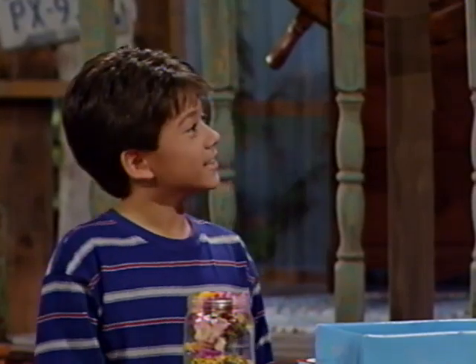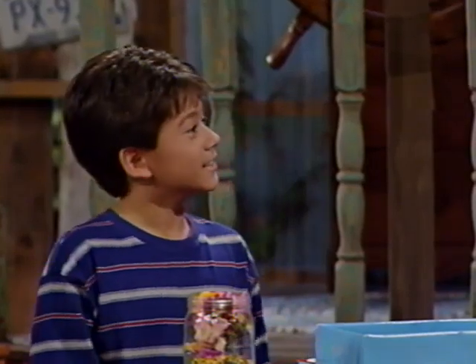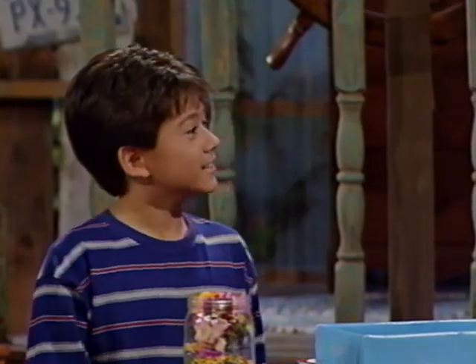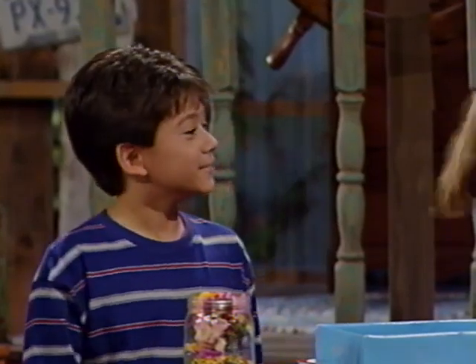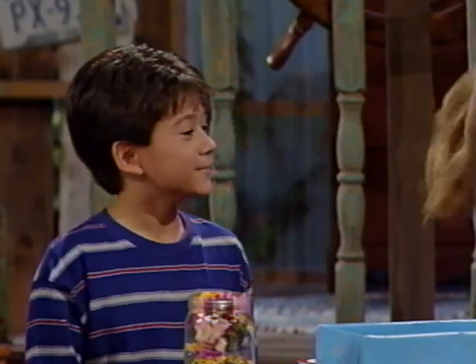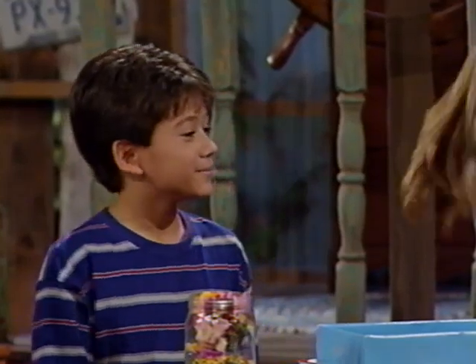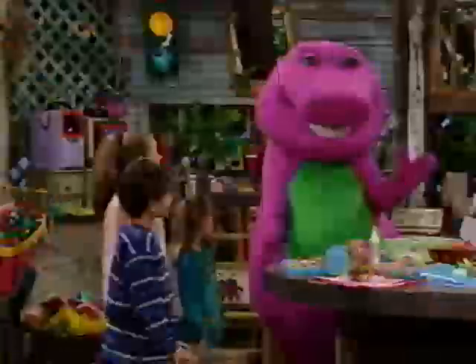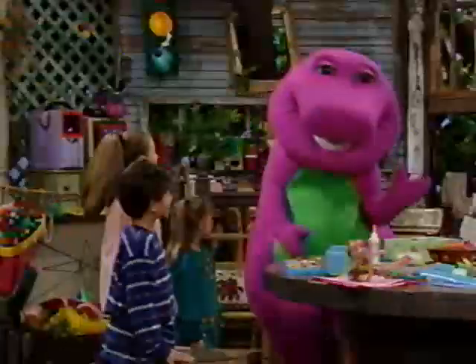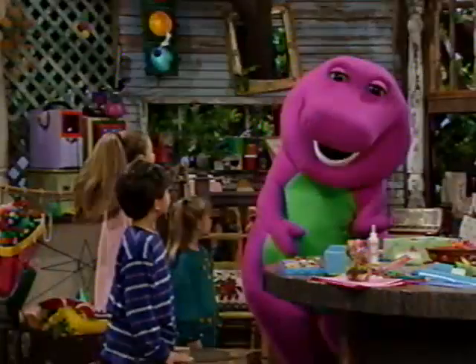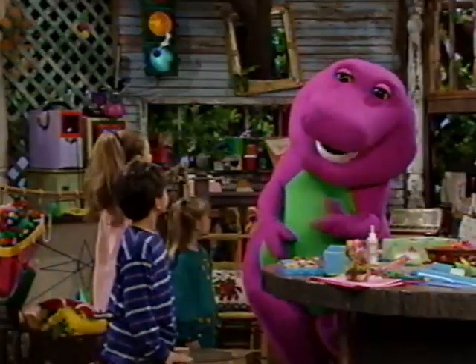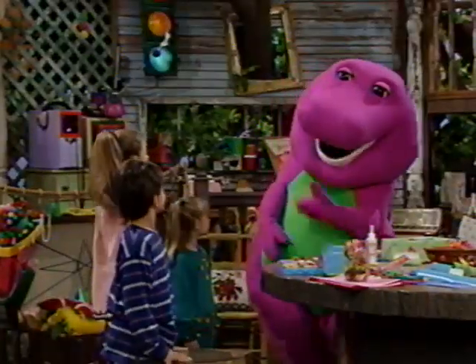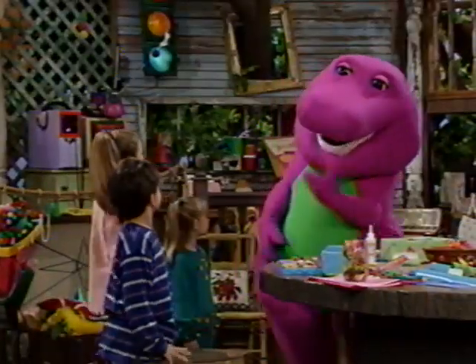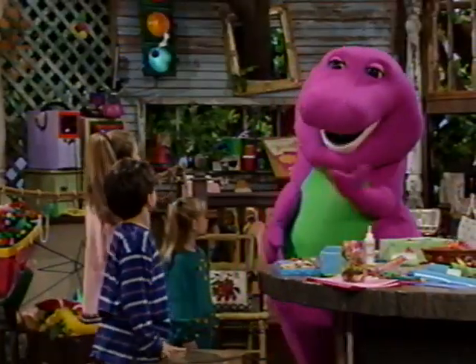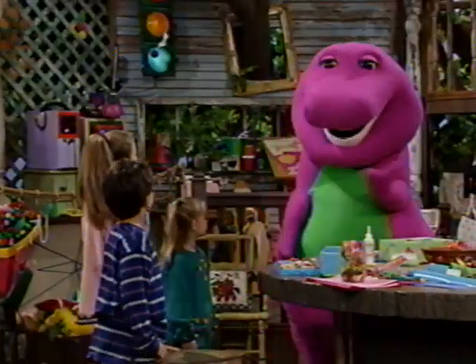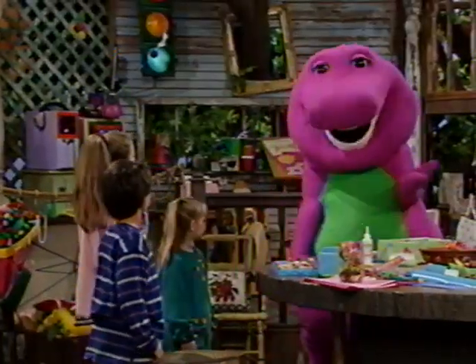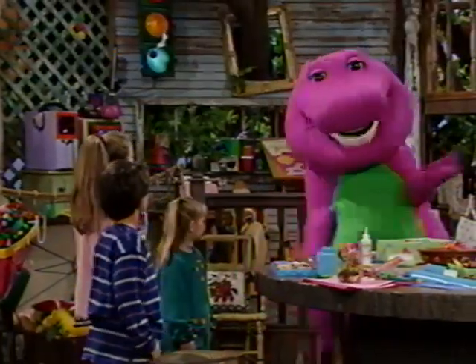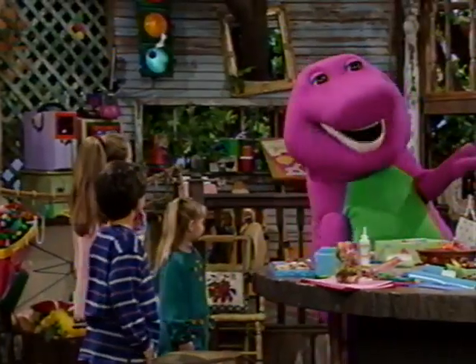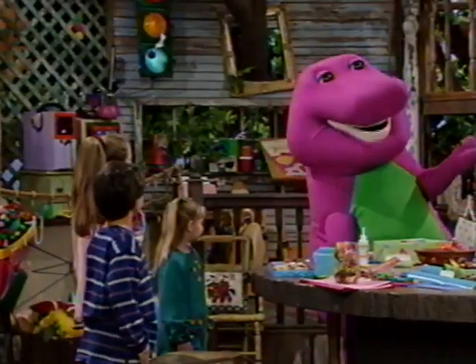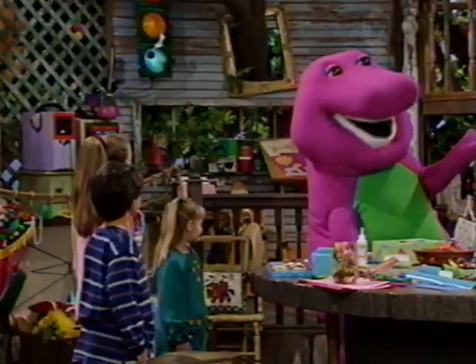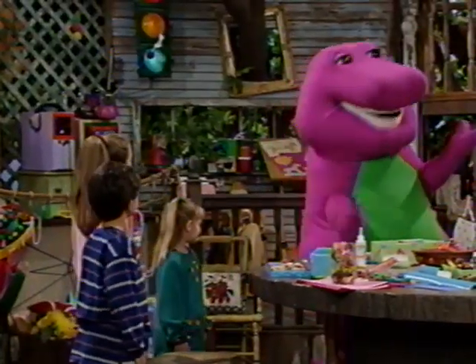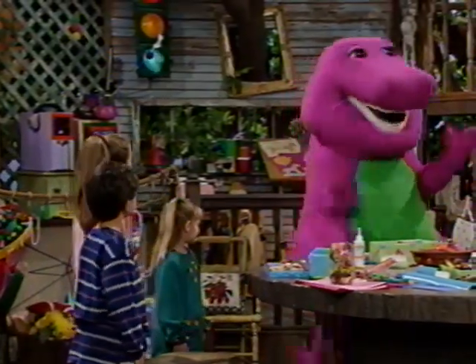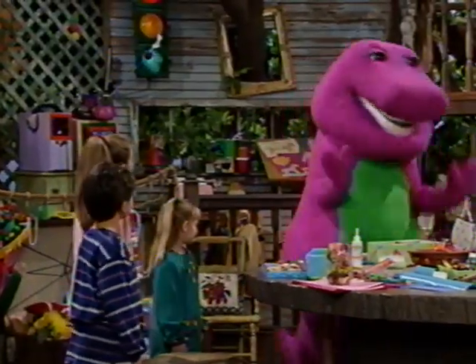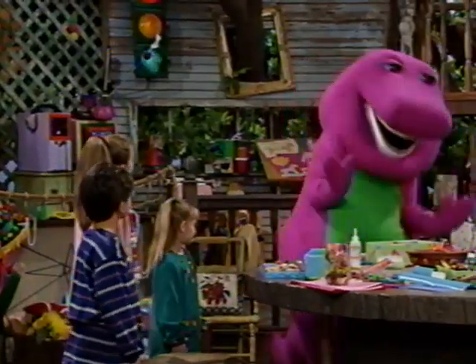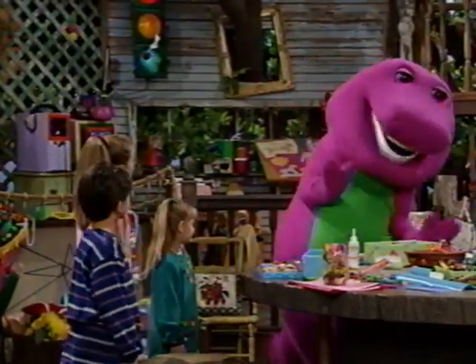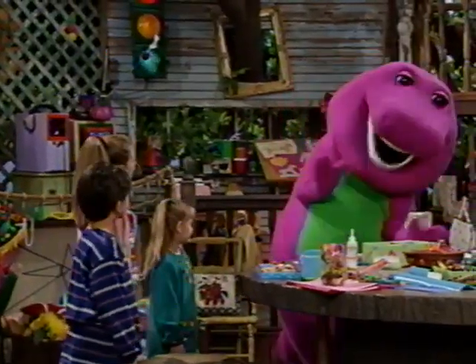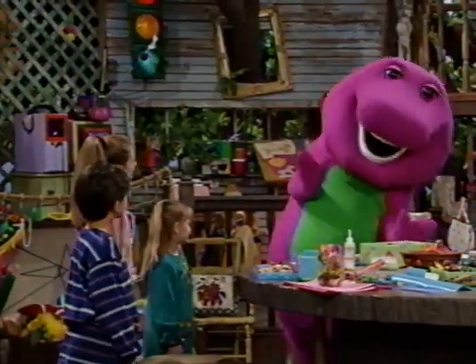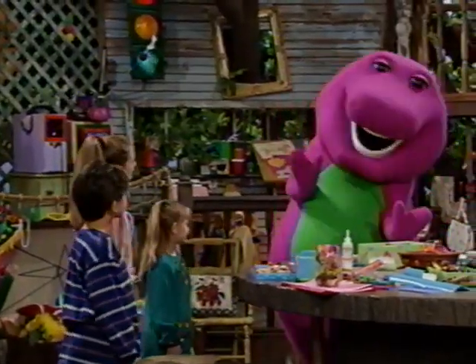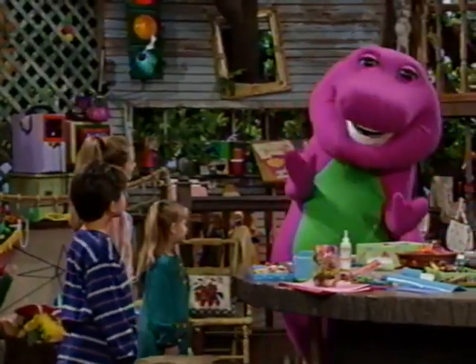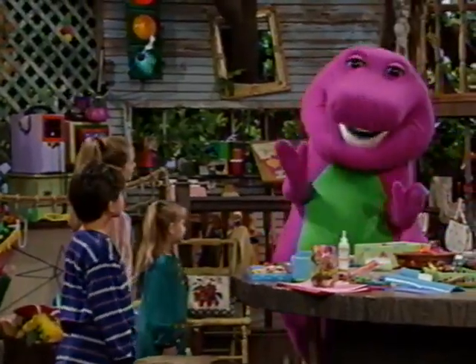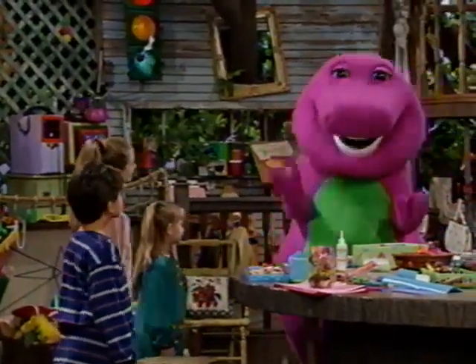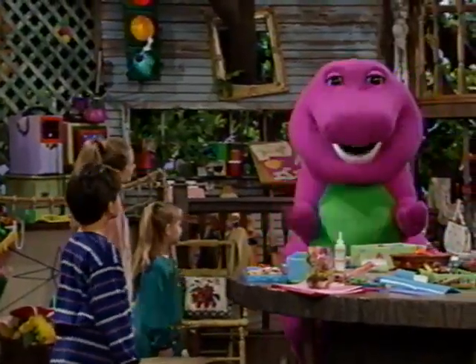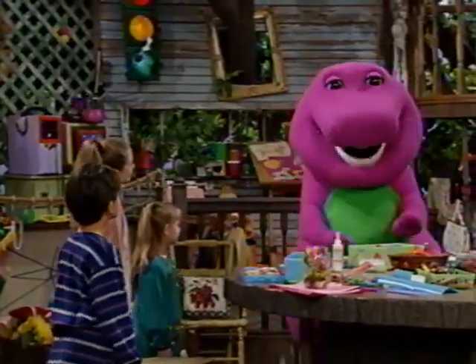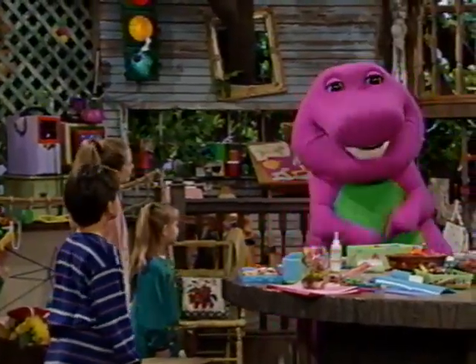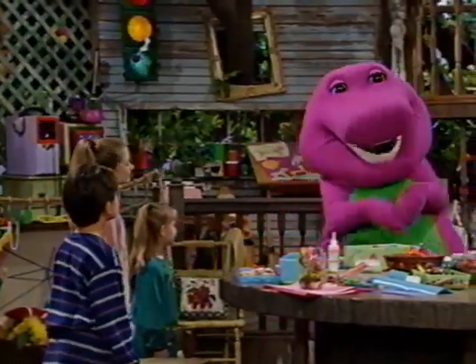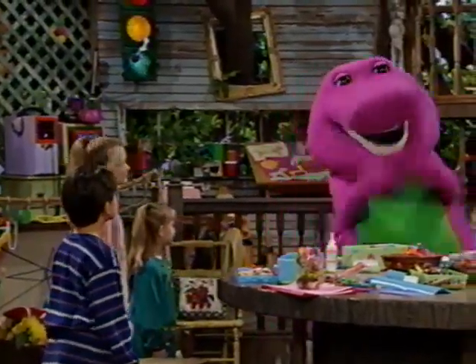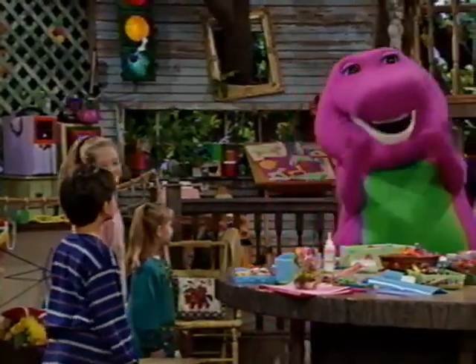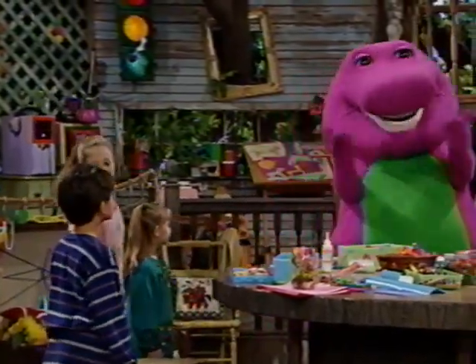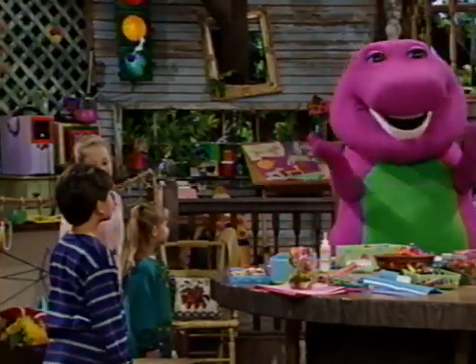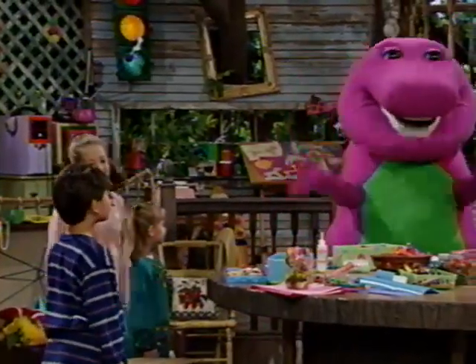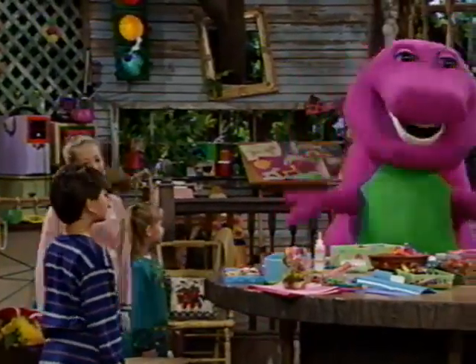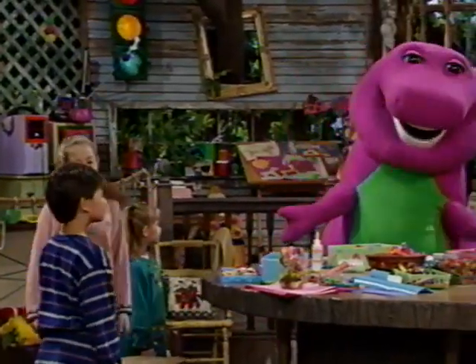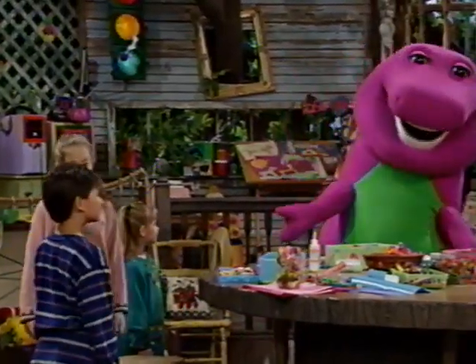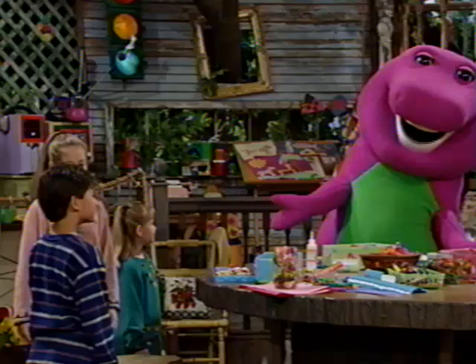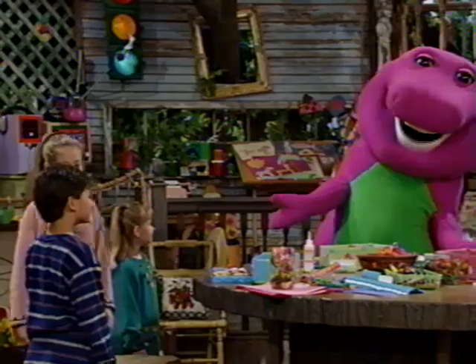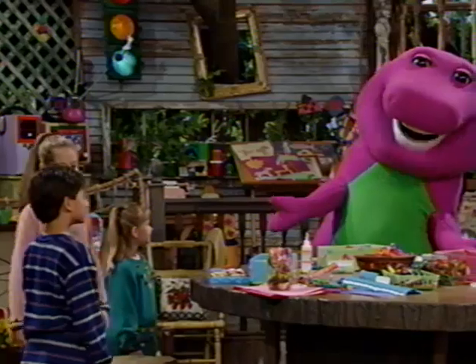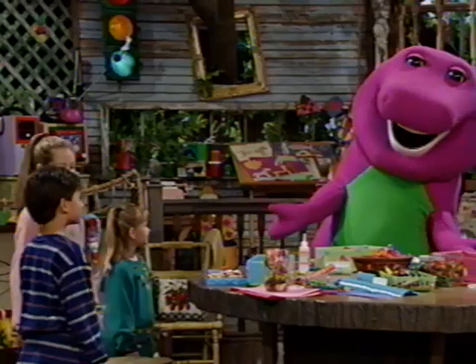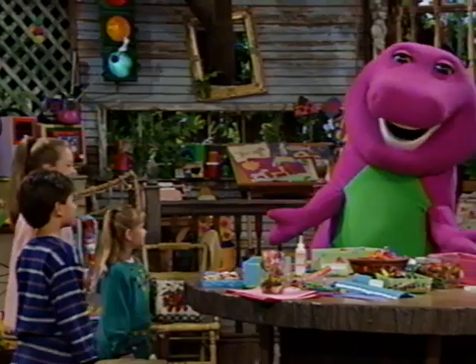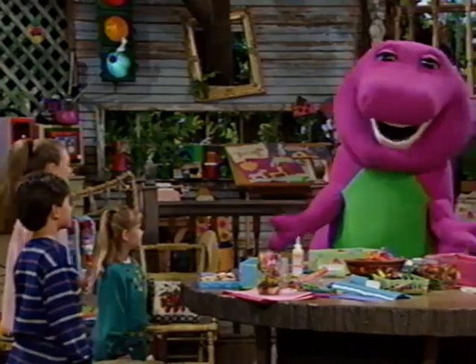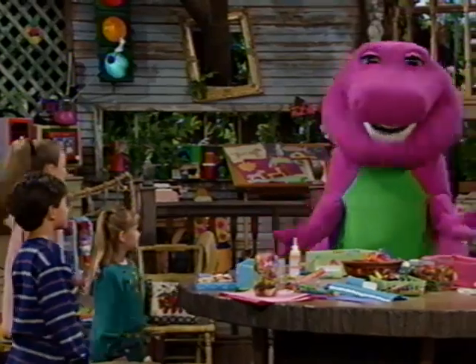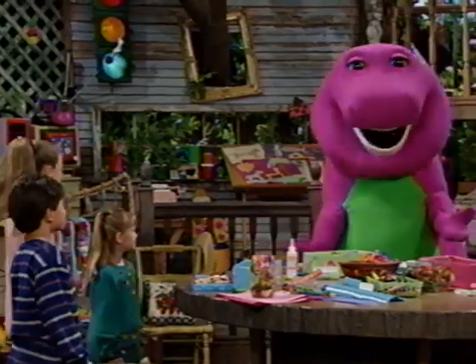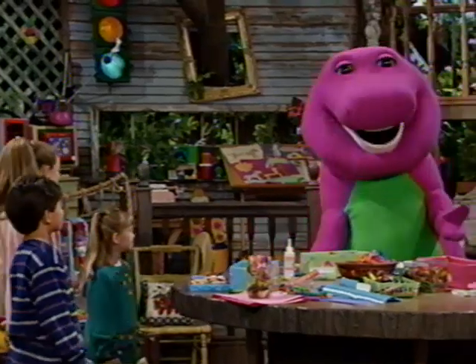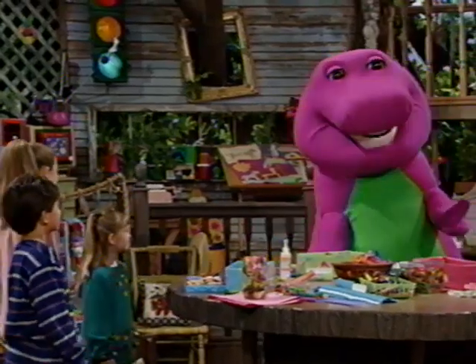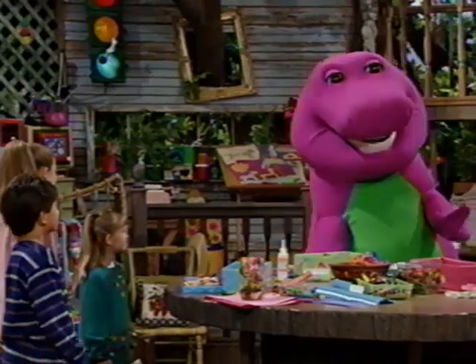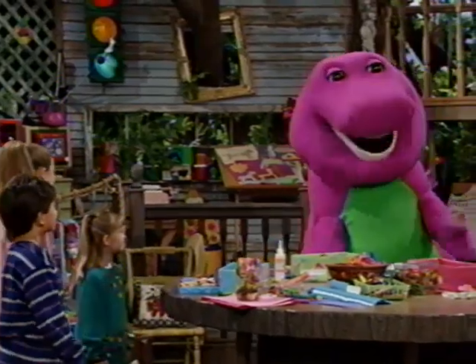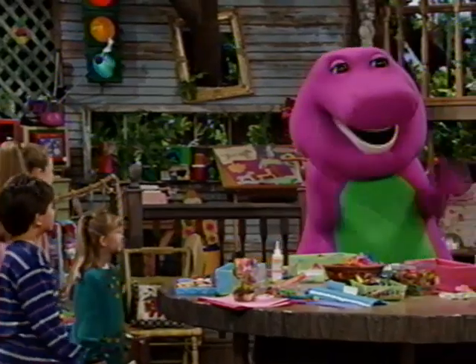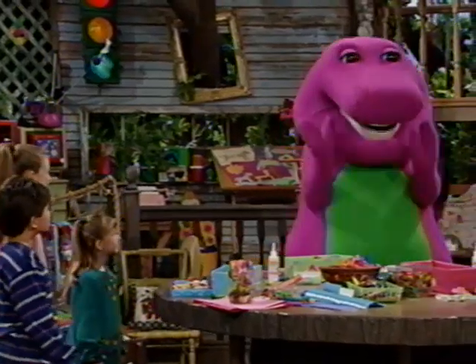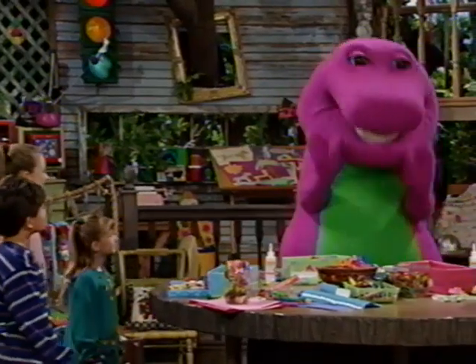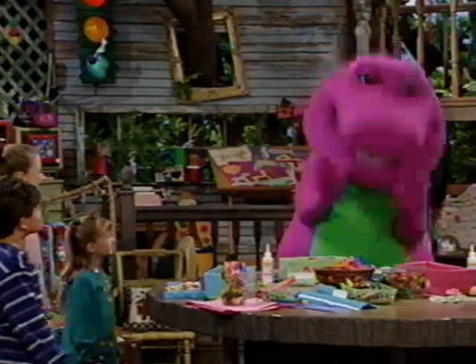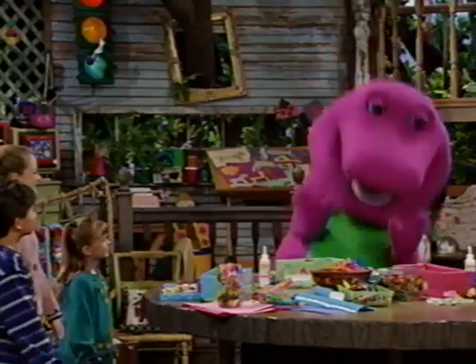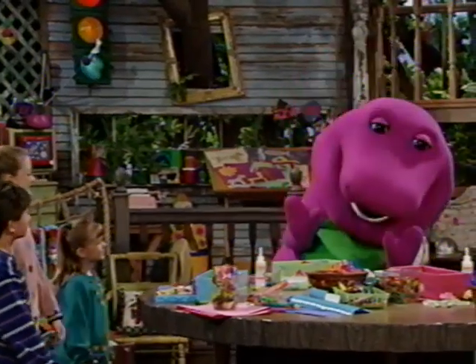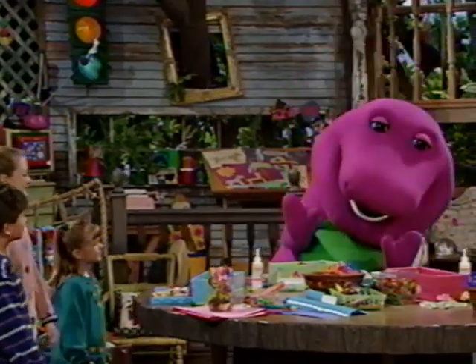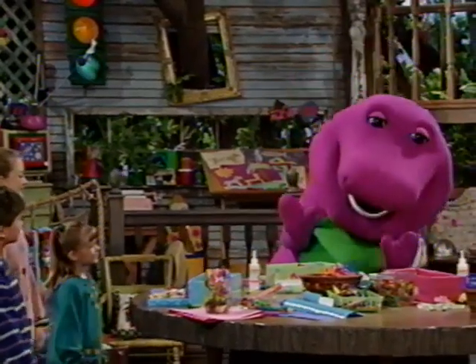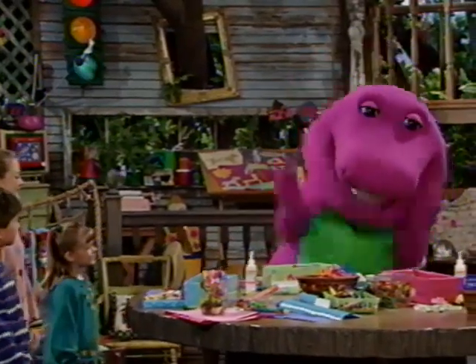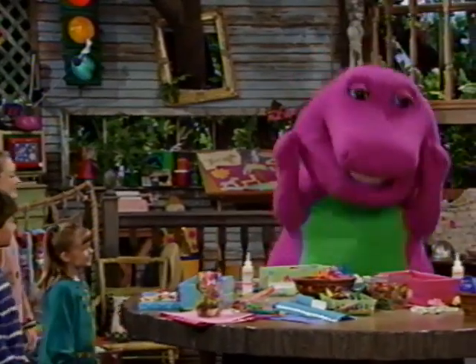Well, even if you don't have a favorite color, there's a rainbow of colors to choose from right here.